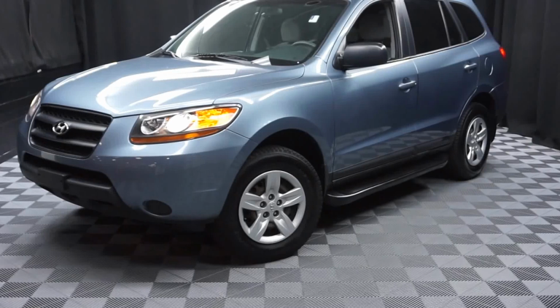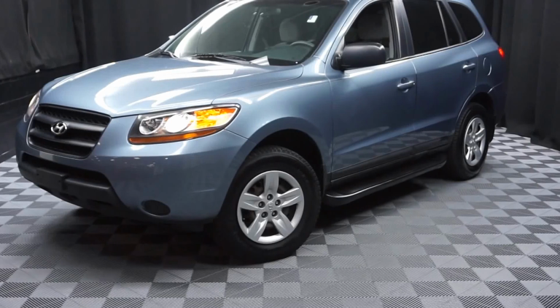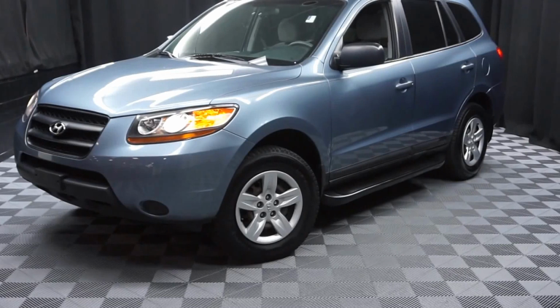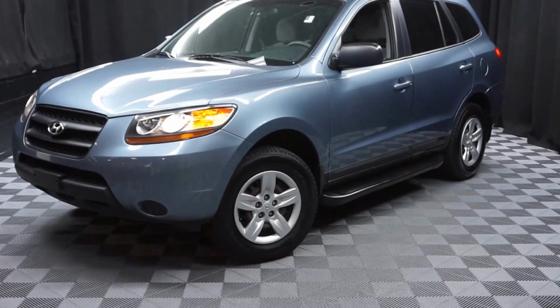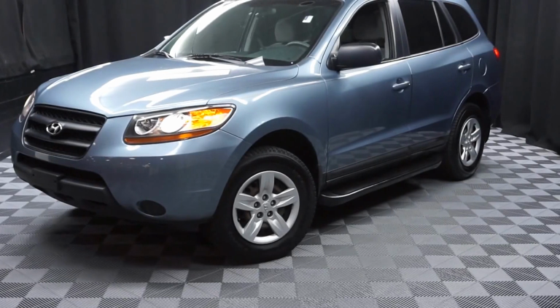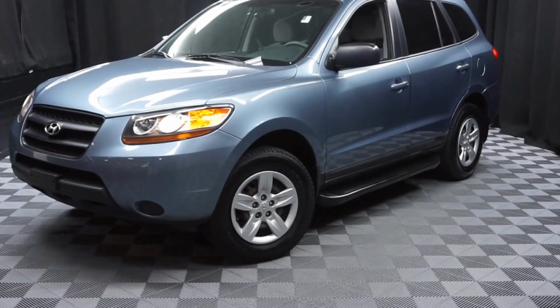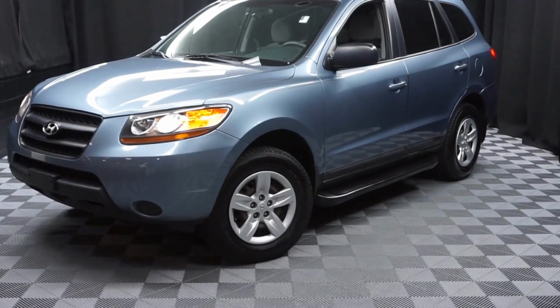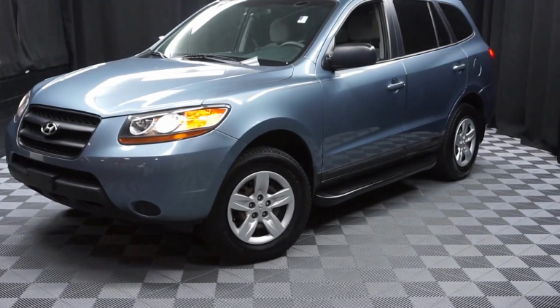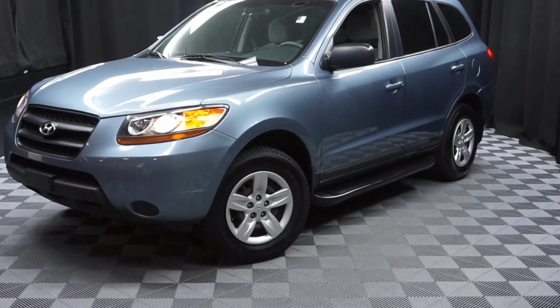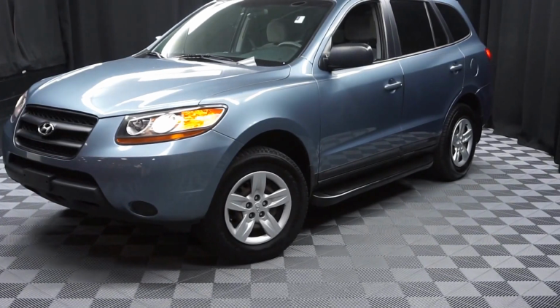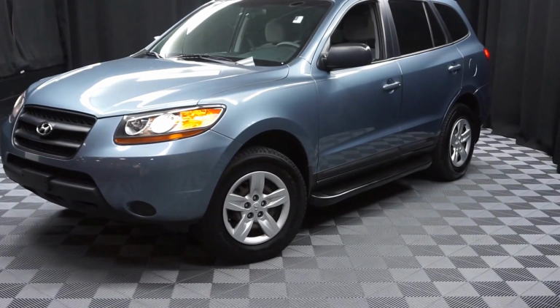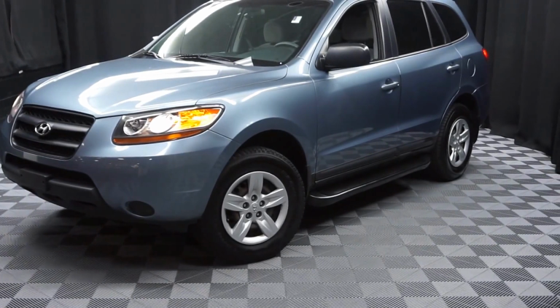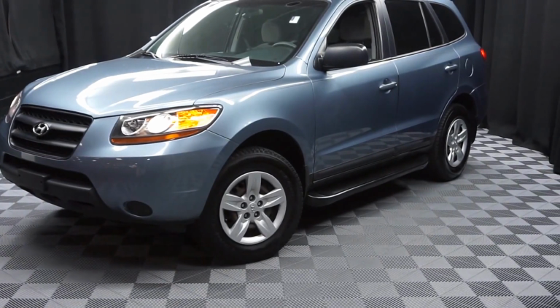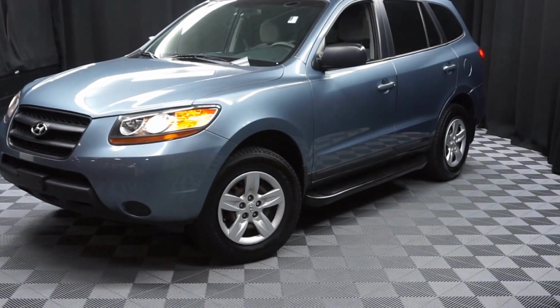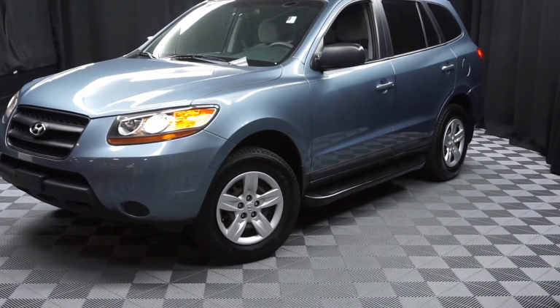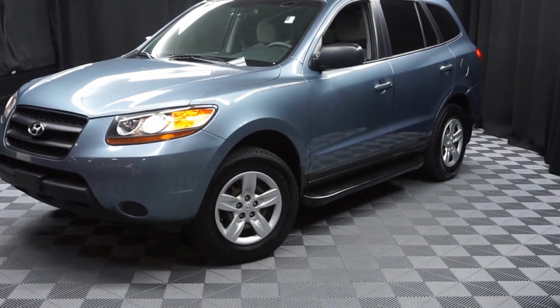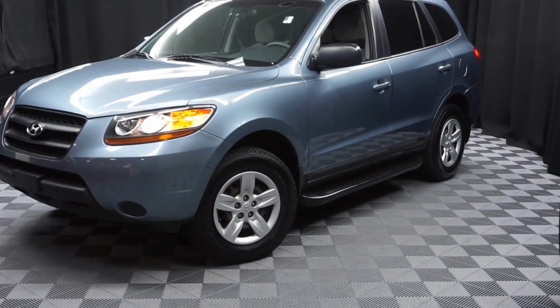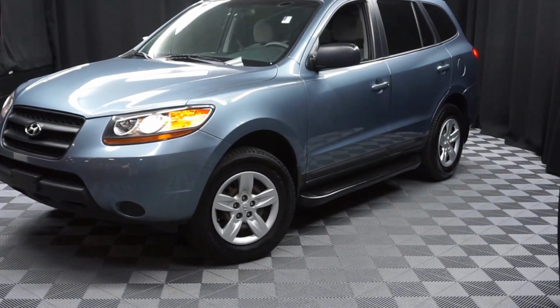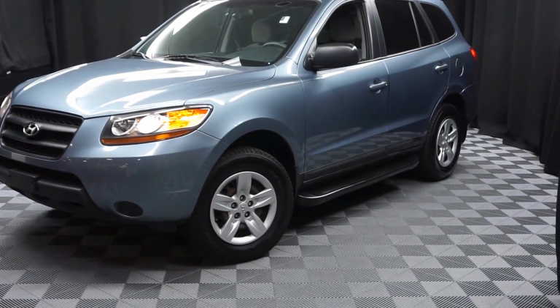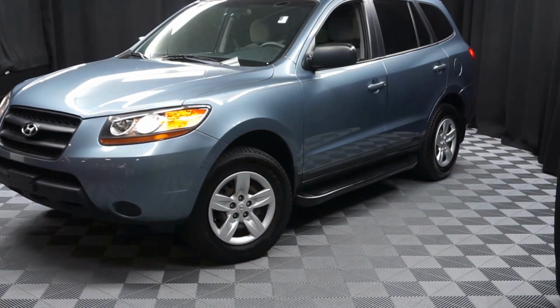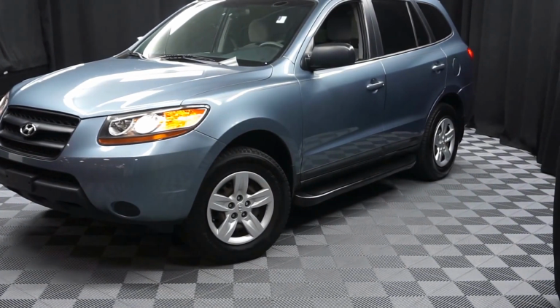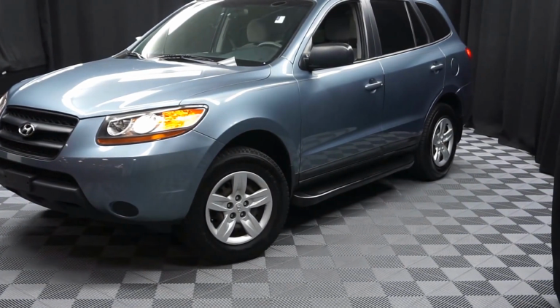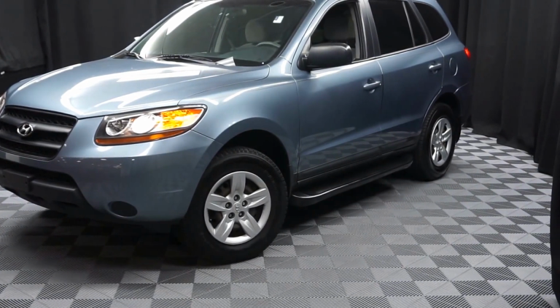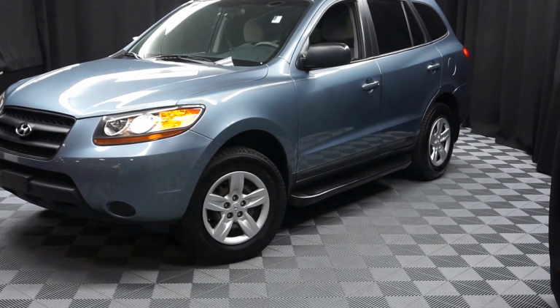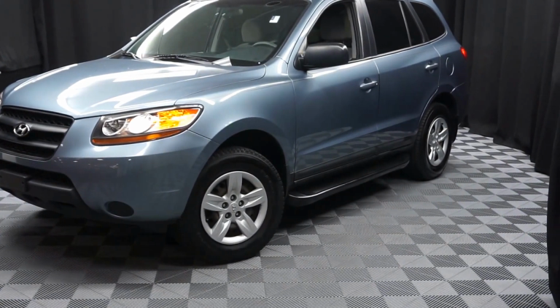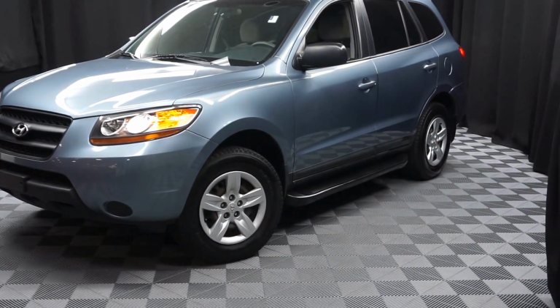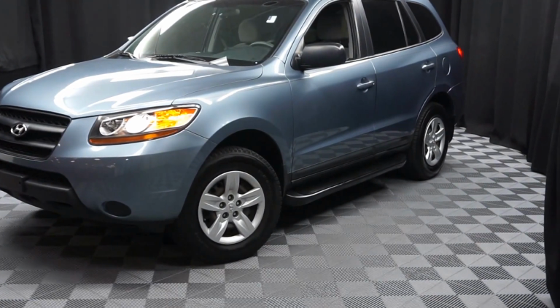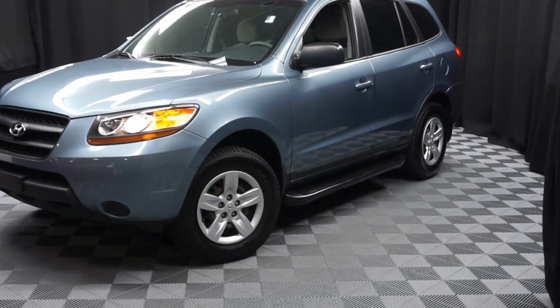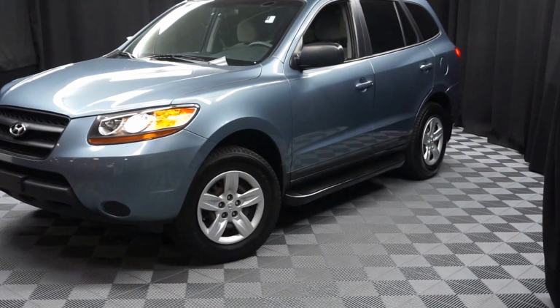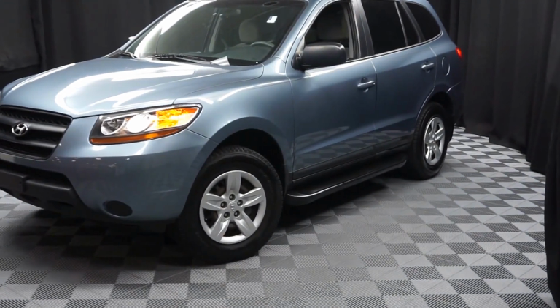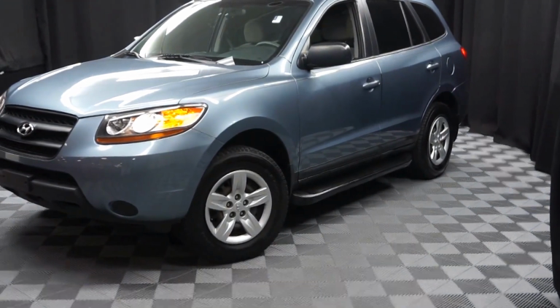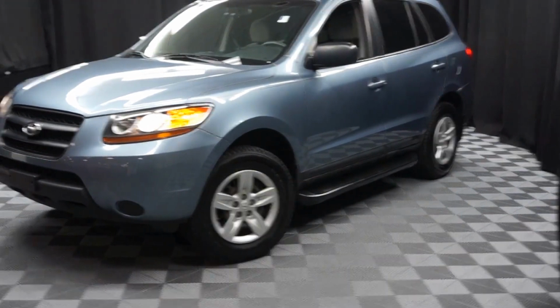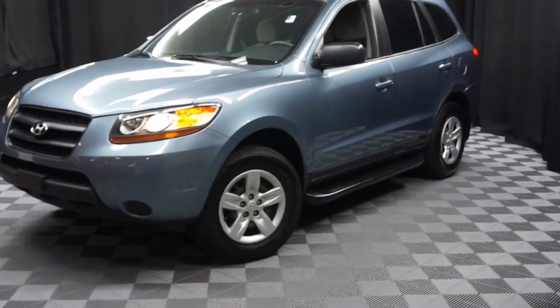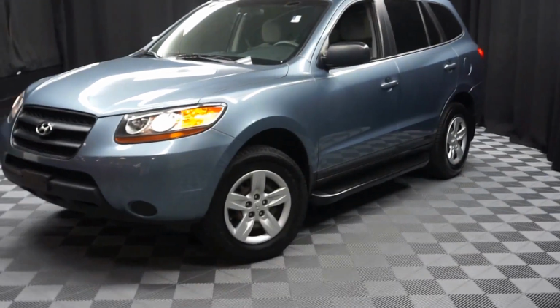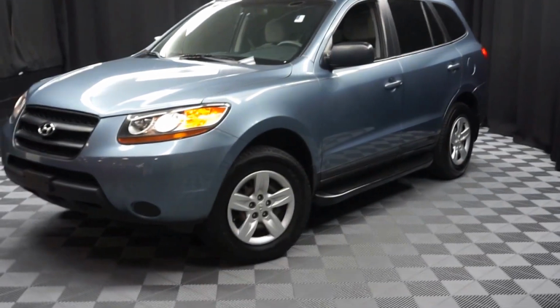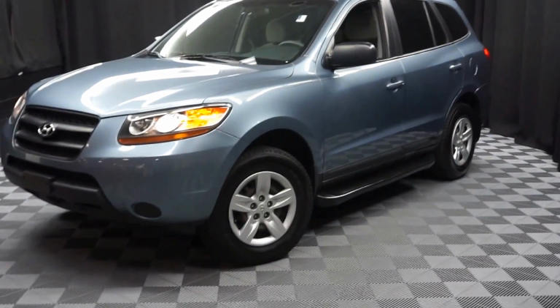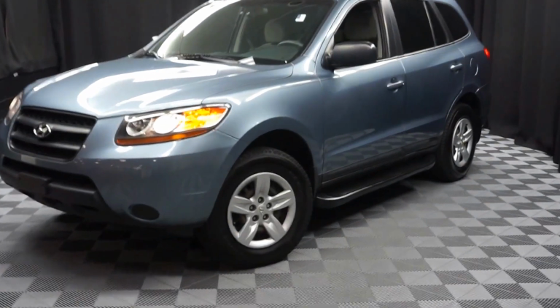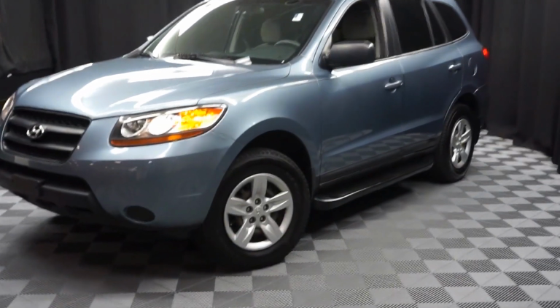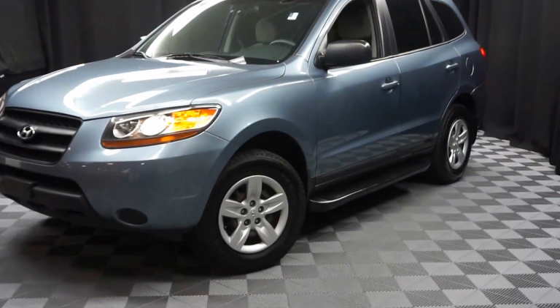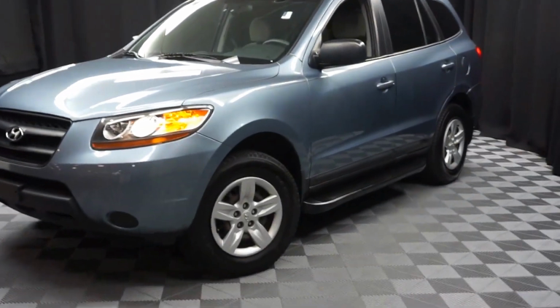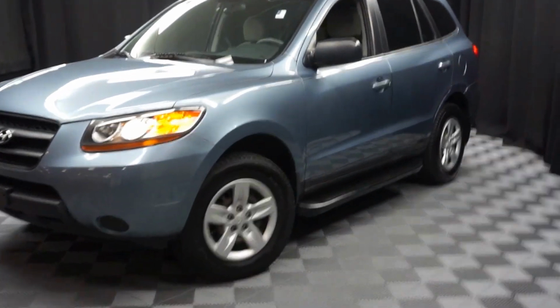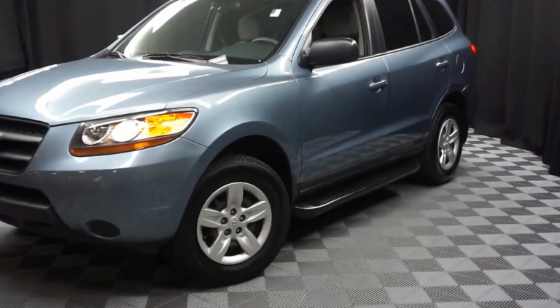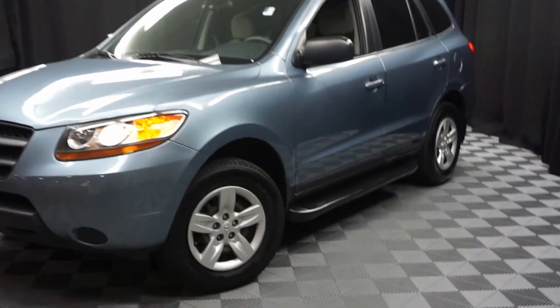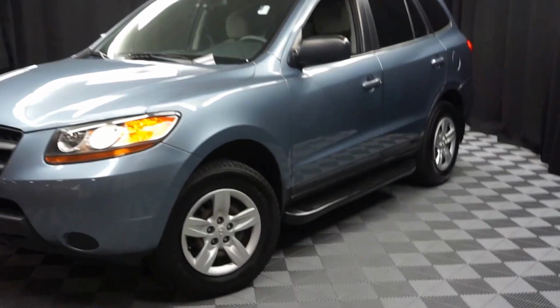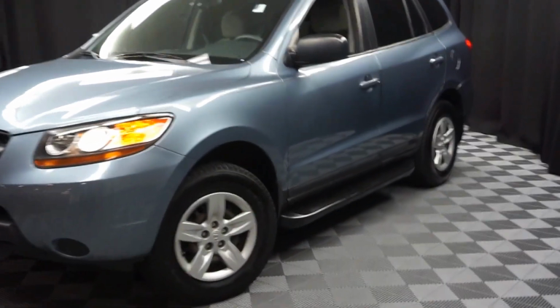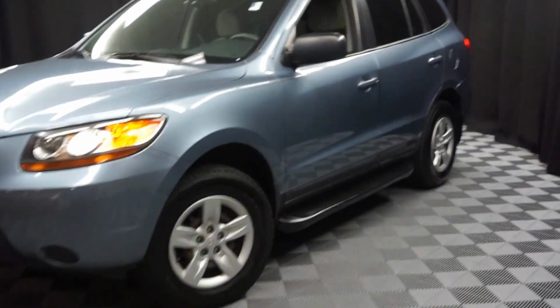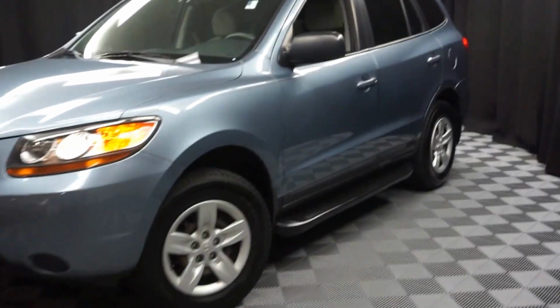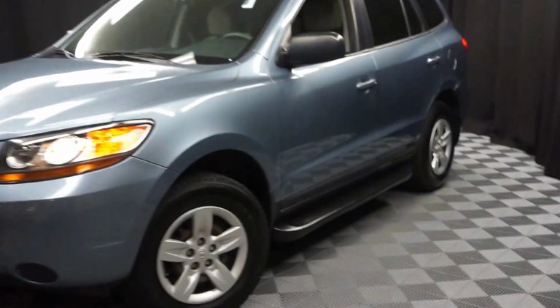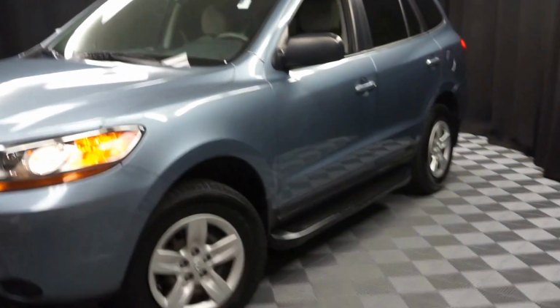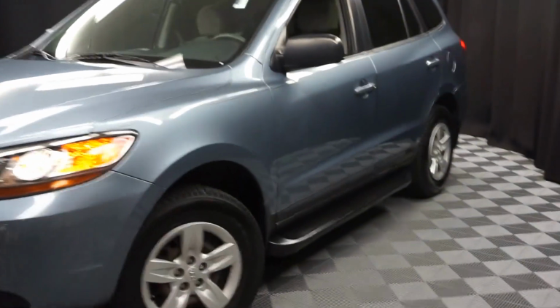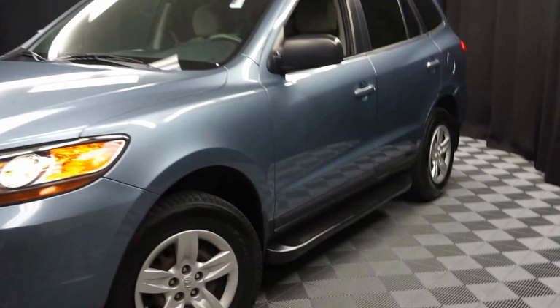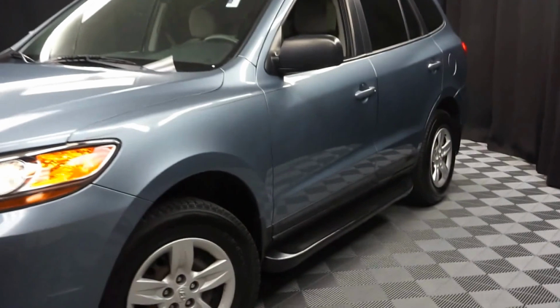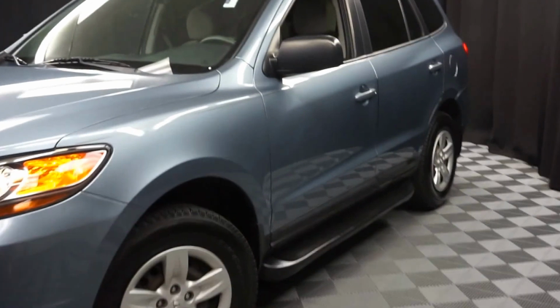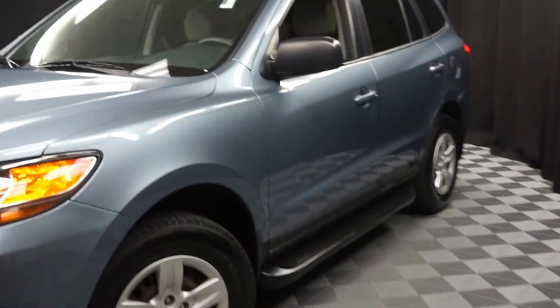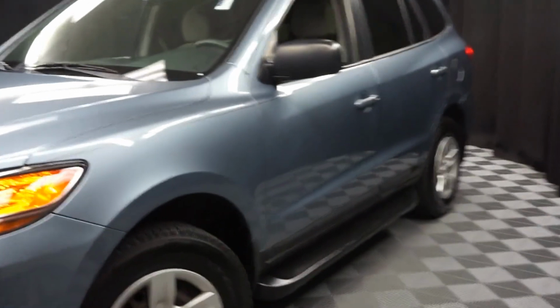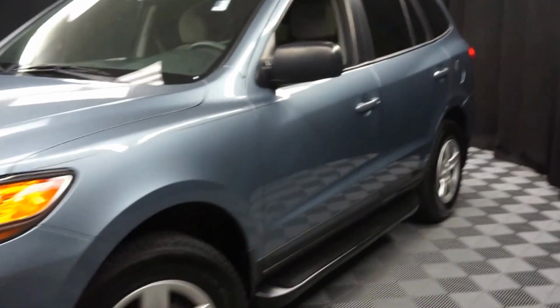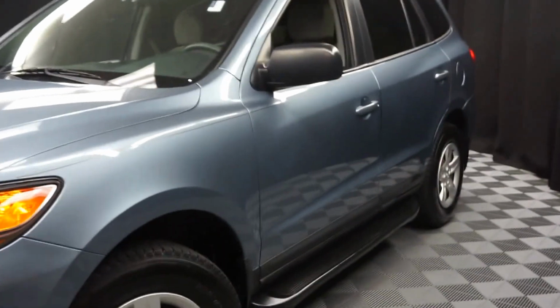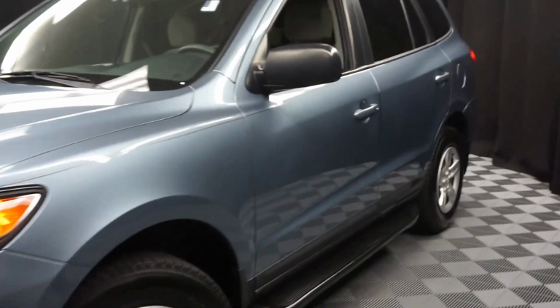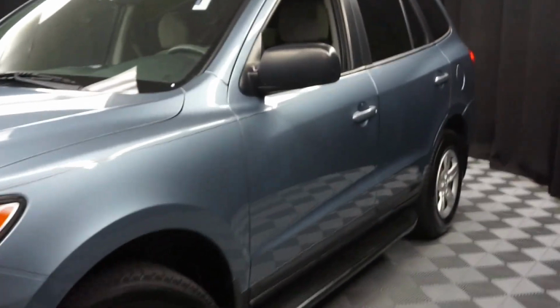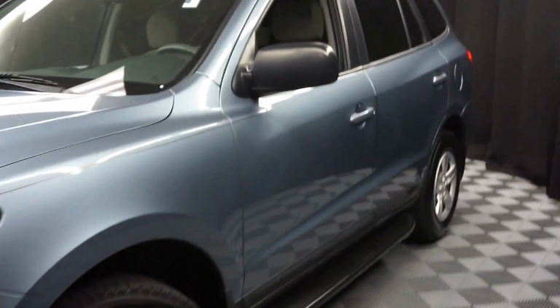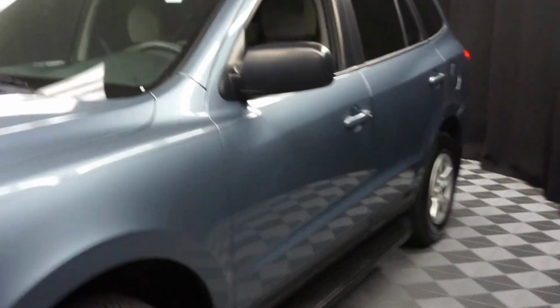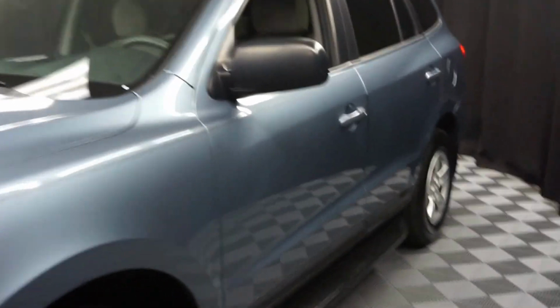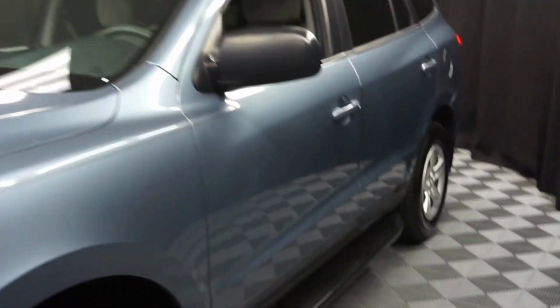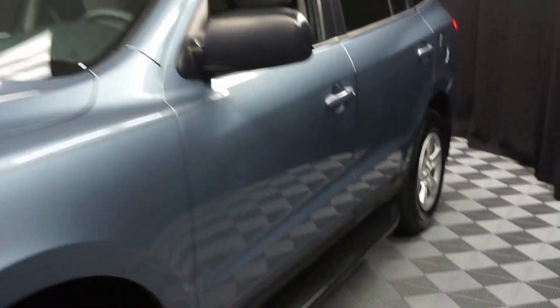All right, car shoppers, welcome back to Lexus. A one day two. Just traded in is this 2009 Hyundai Sonata.